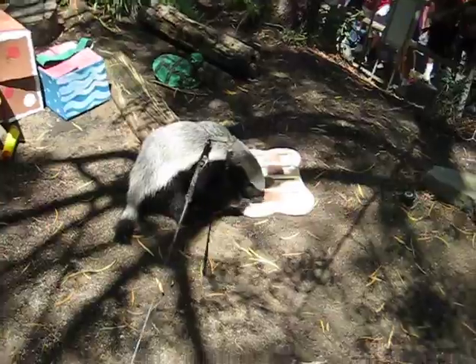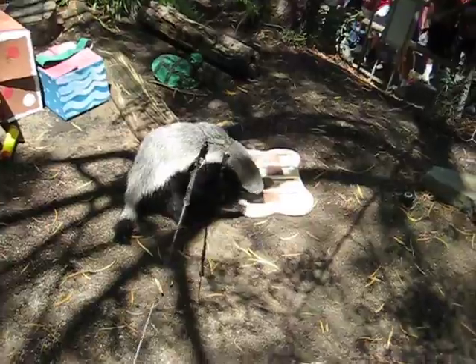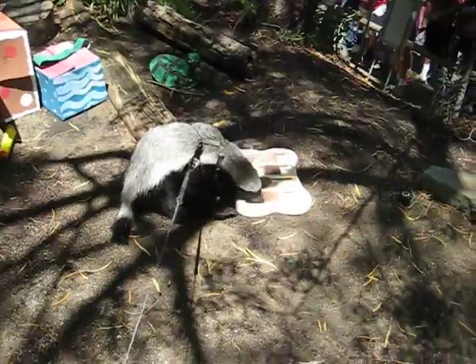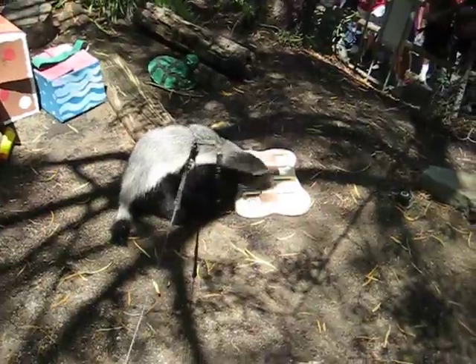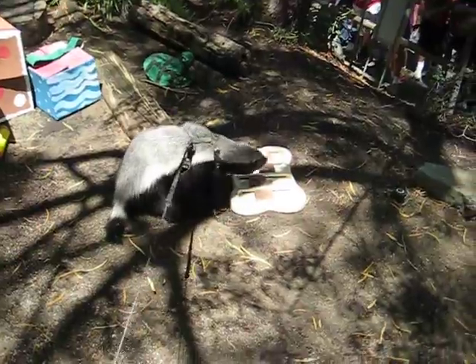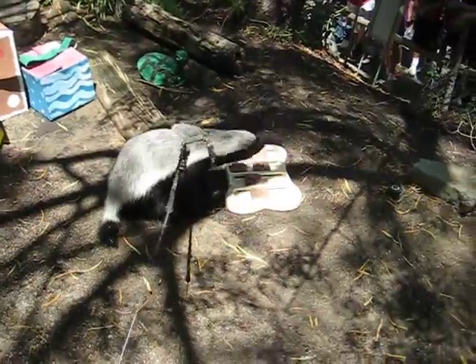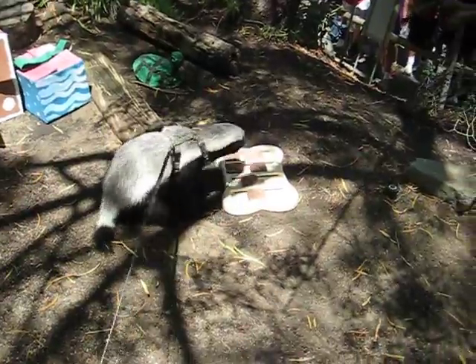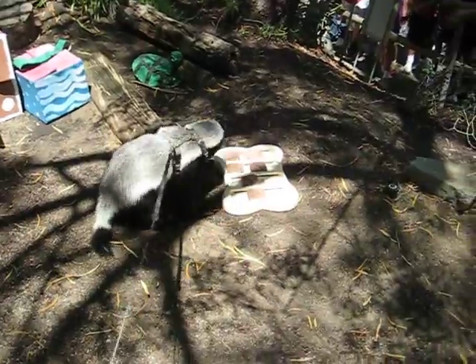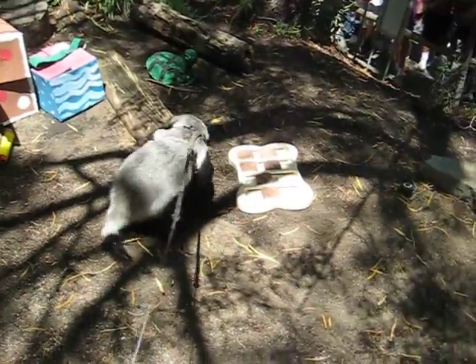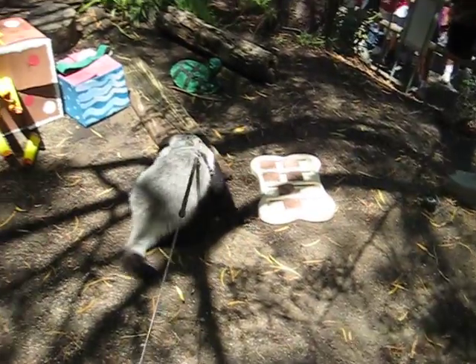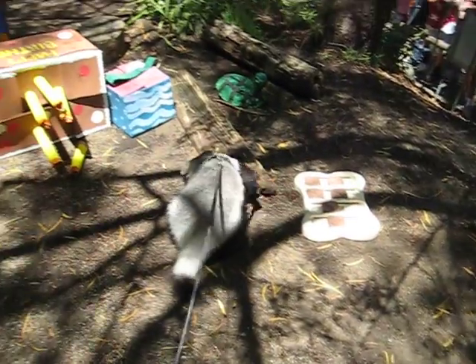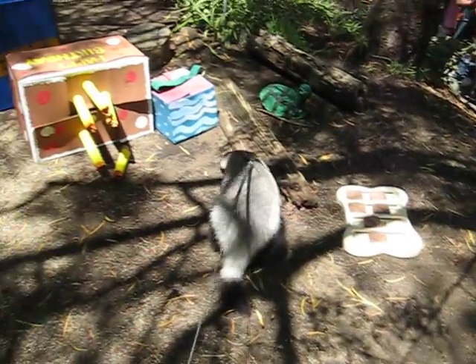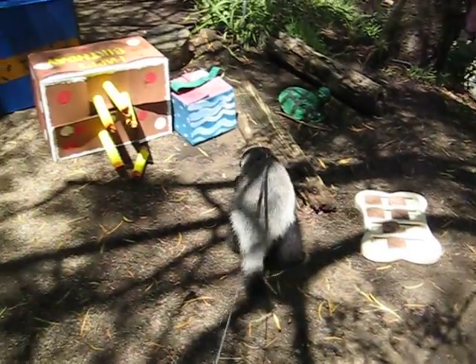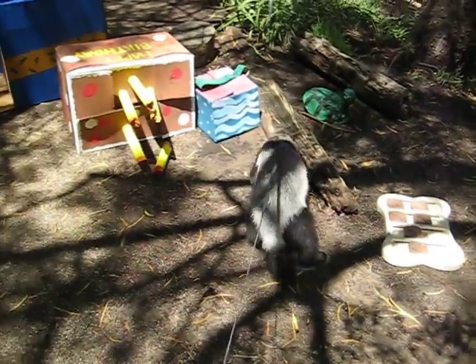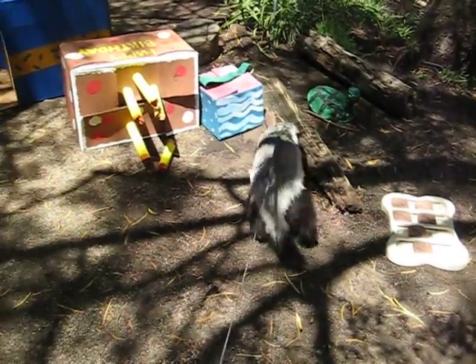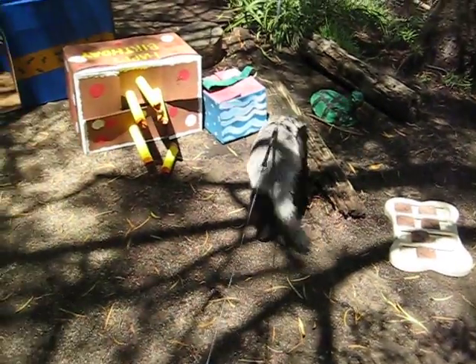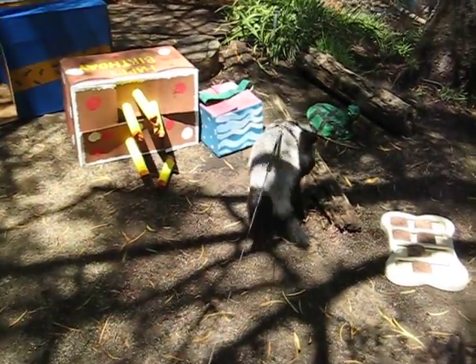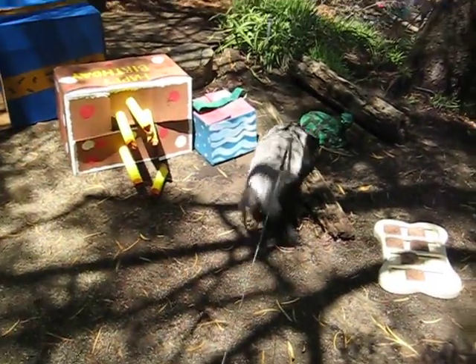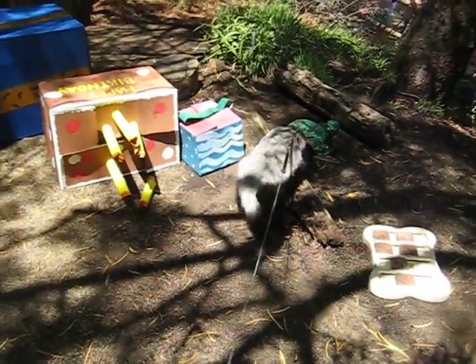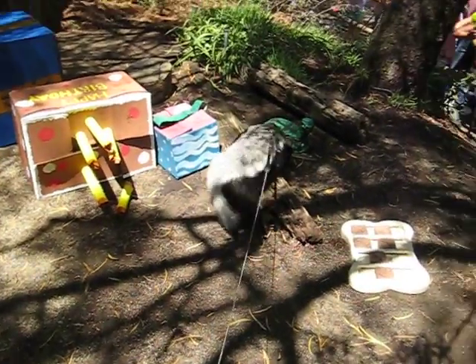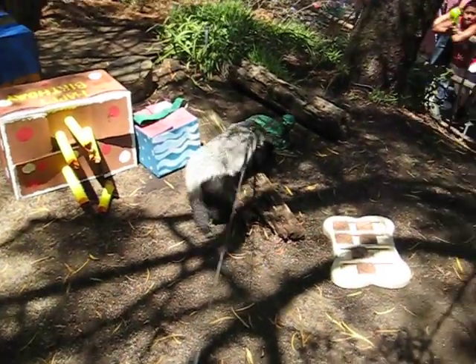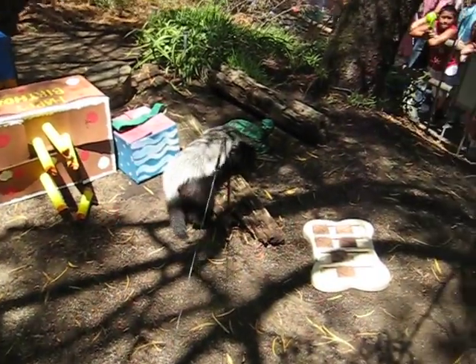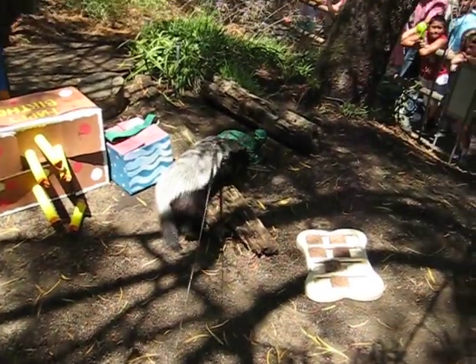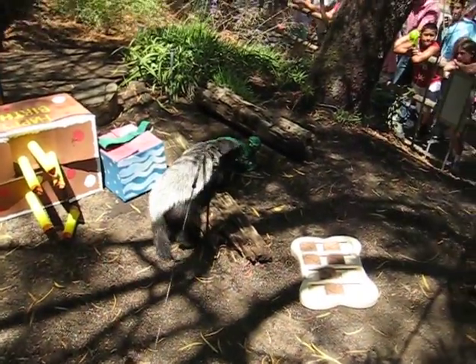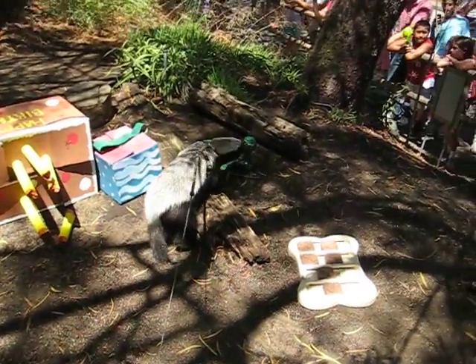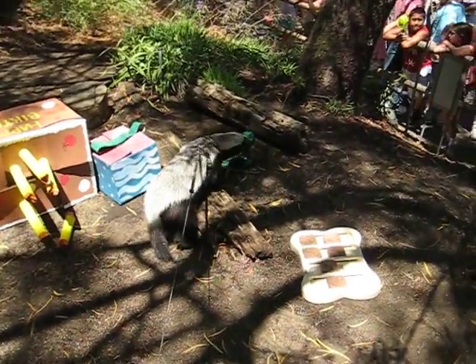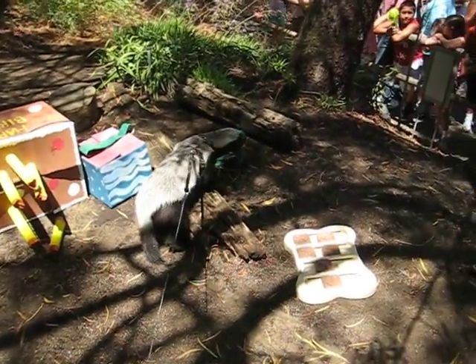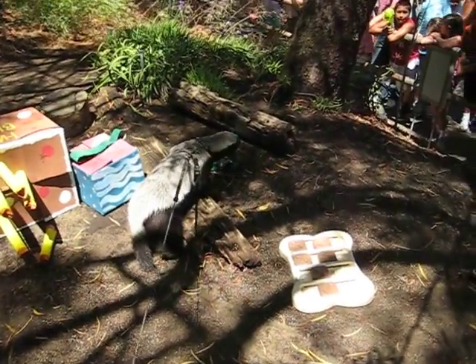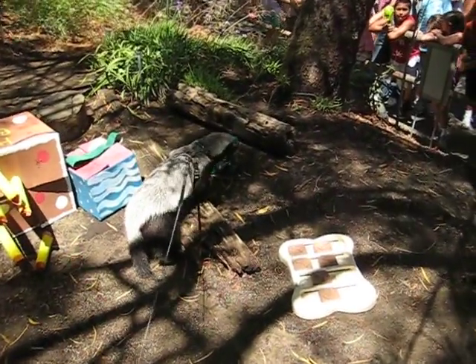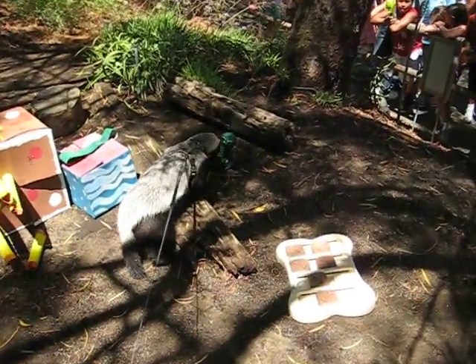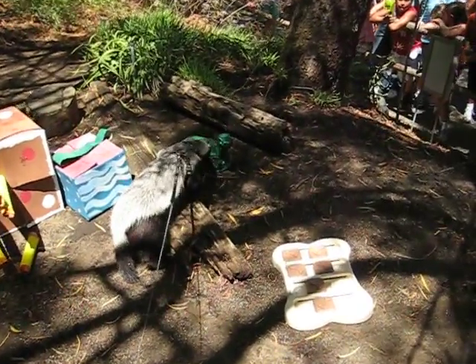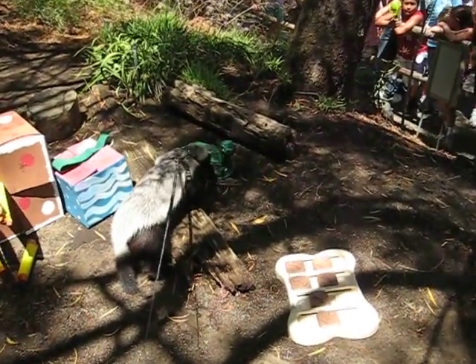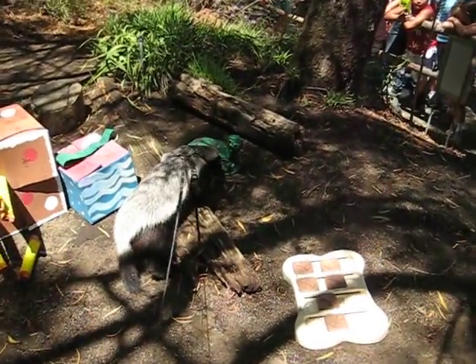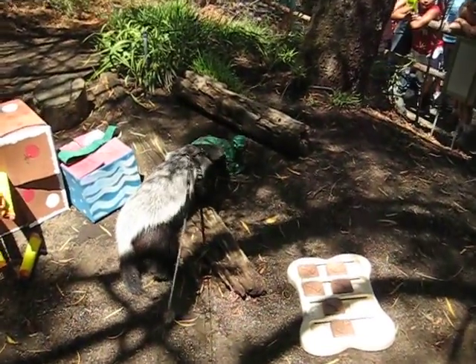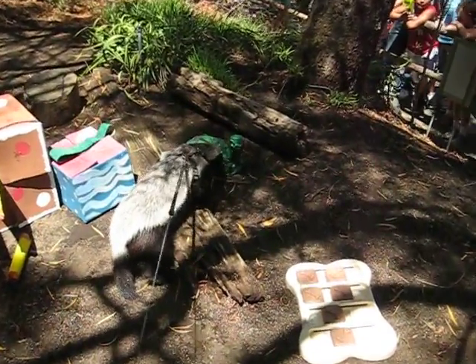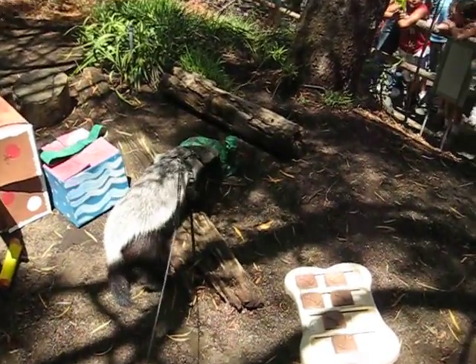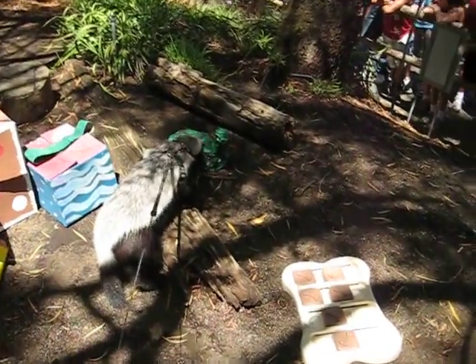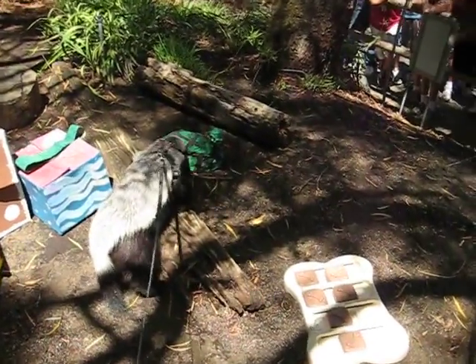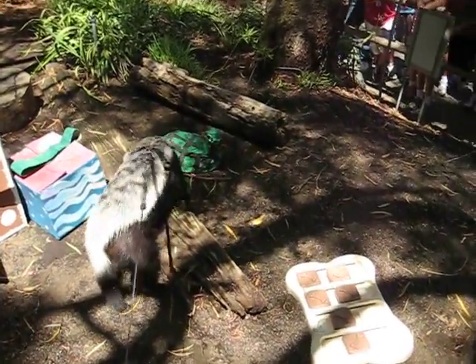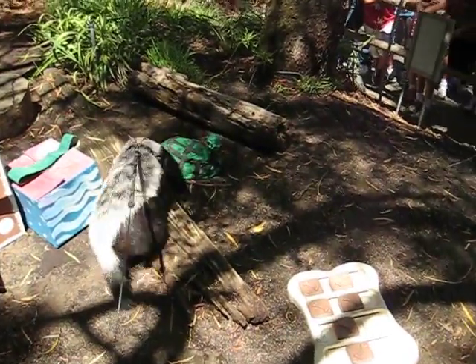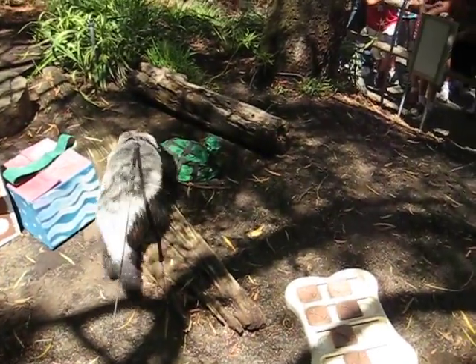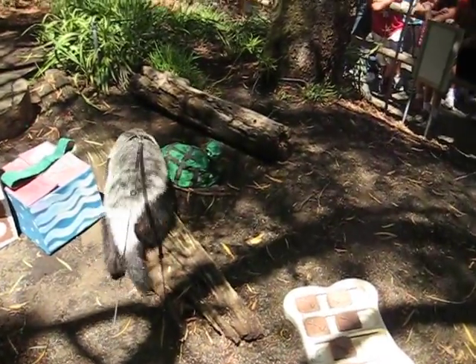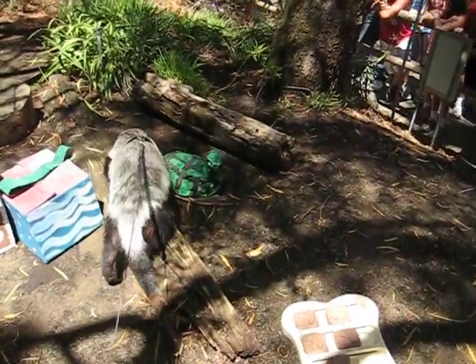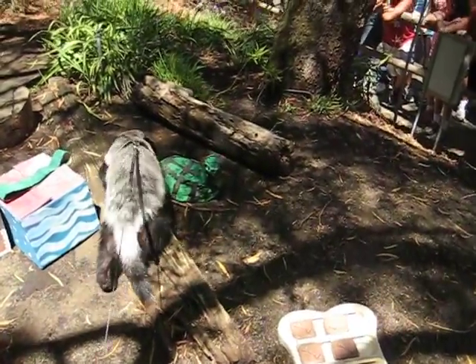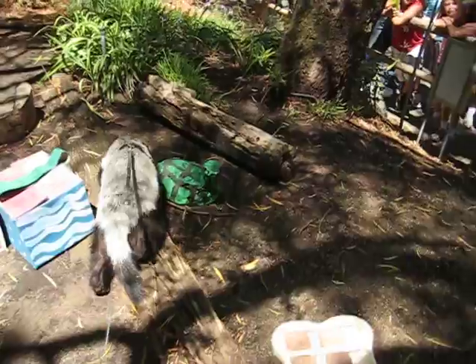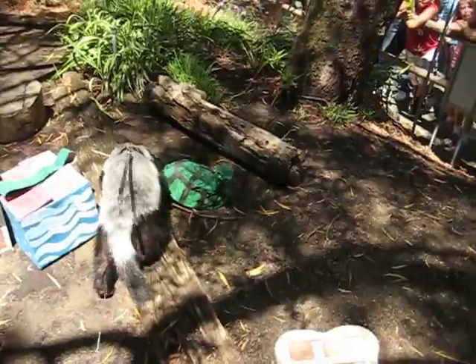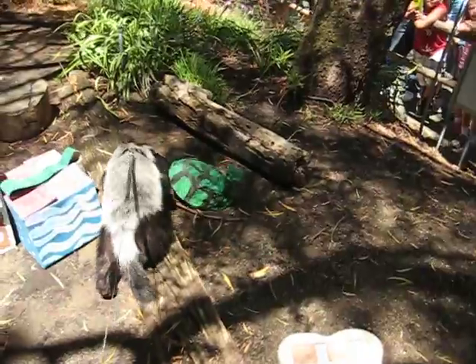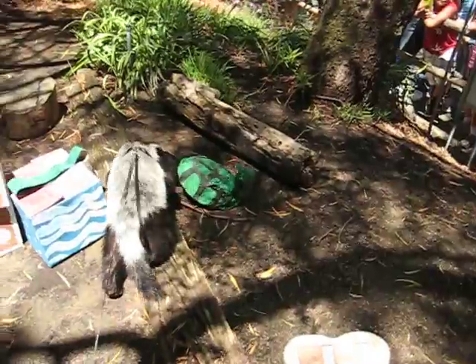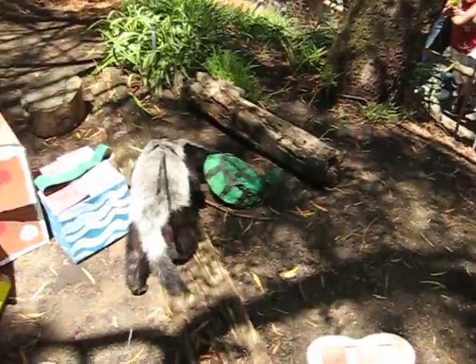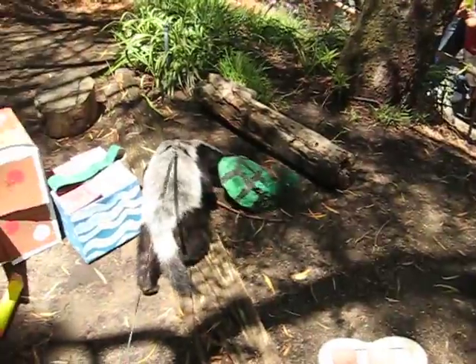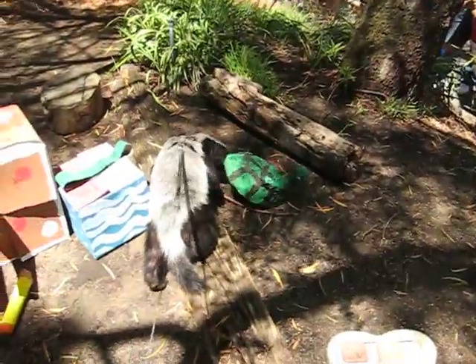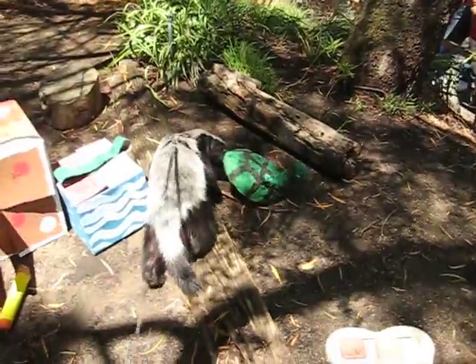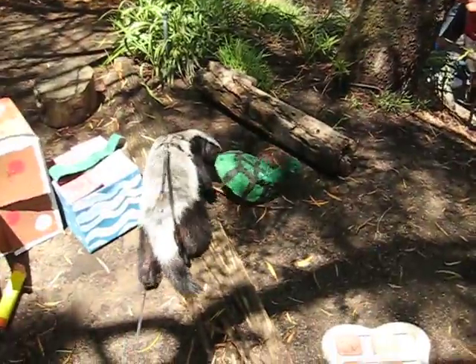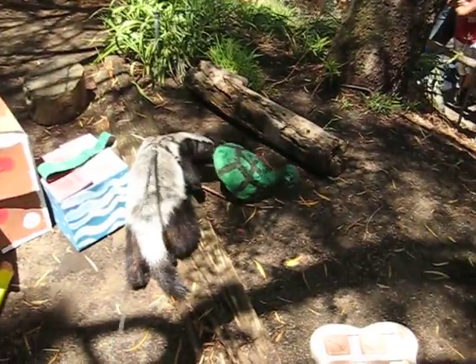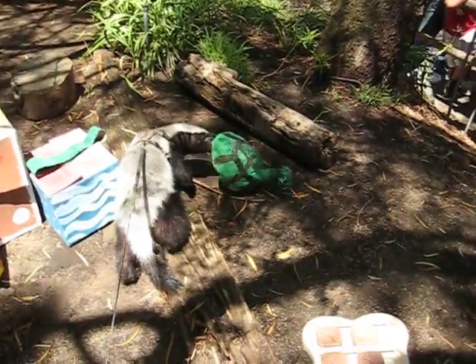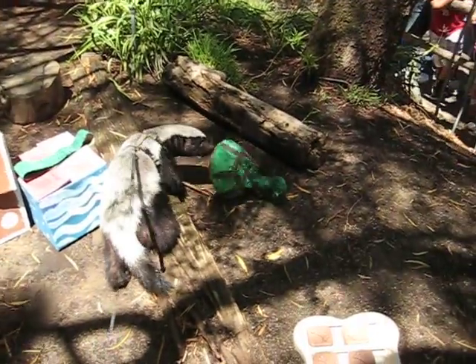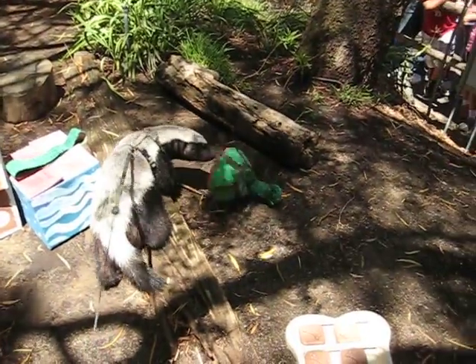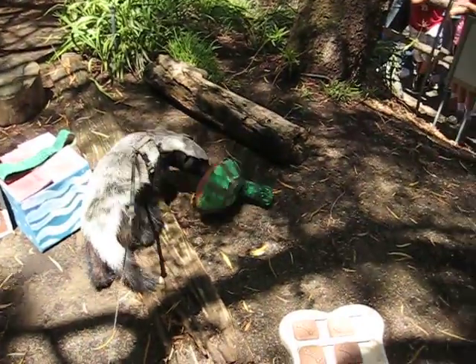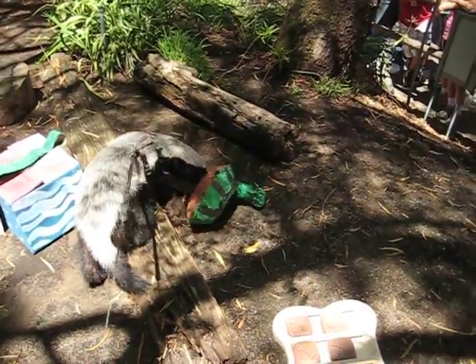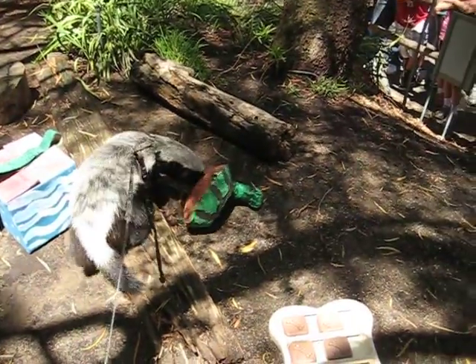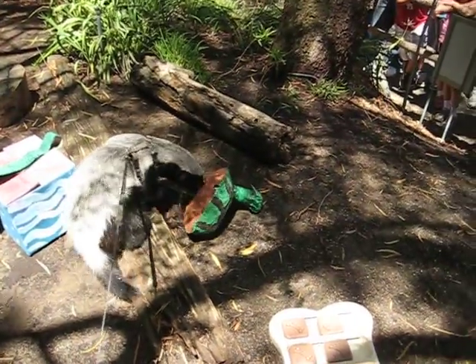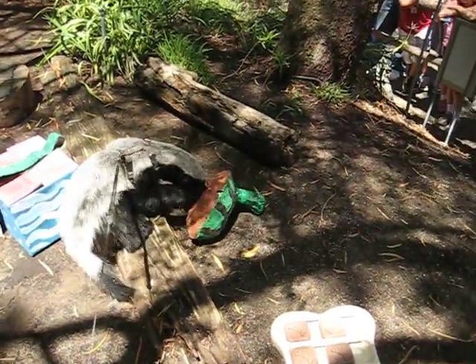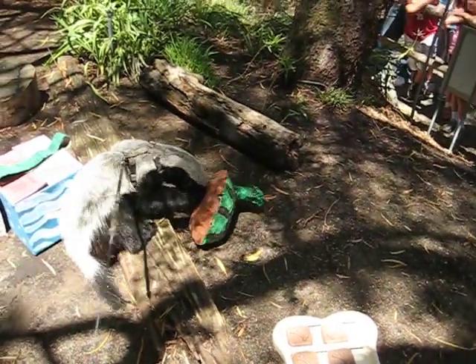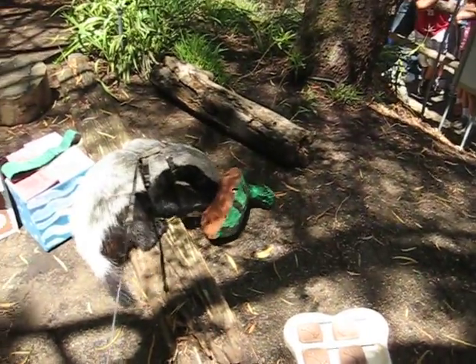Benzie knows where that honey is, and she will use those paws to move those blocks back and forth to get to the honey hidden under them.